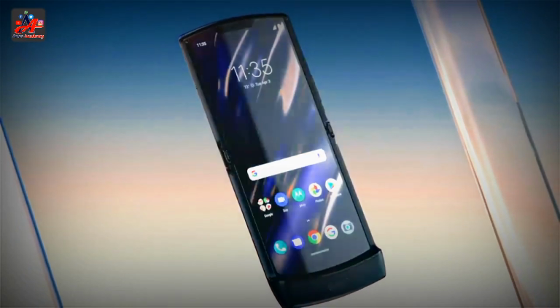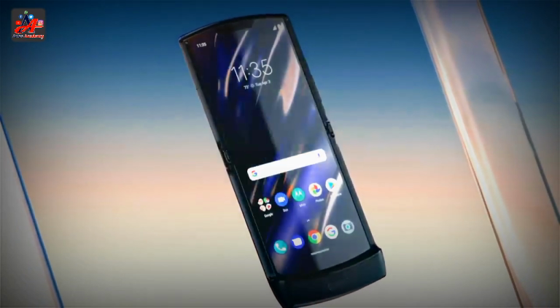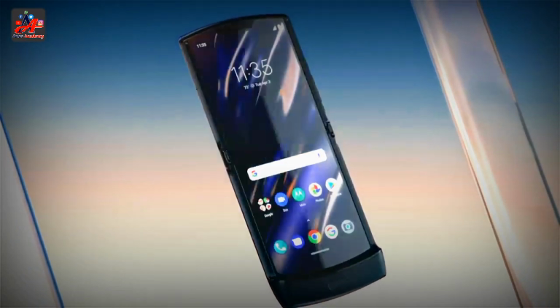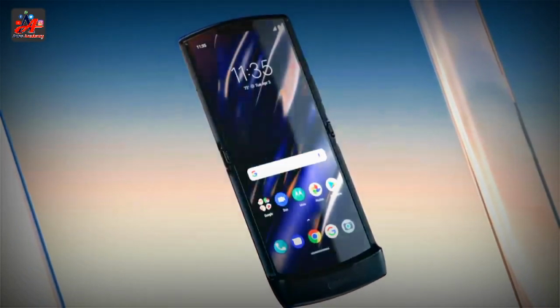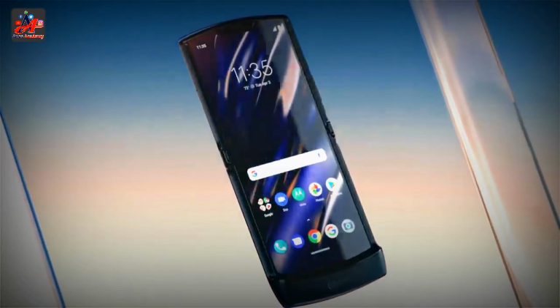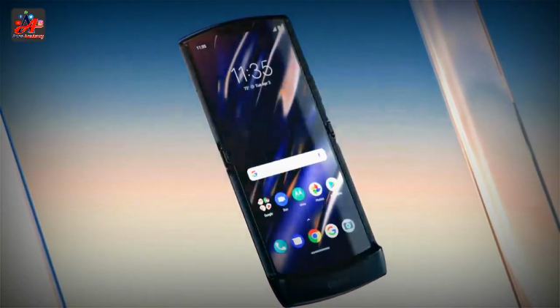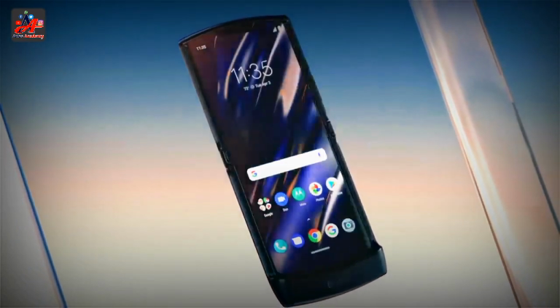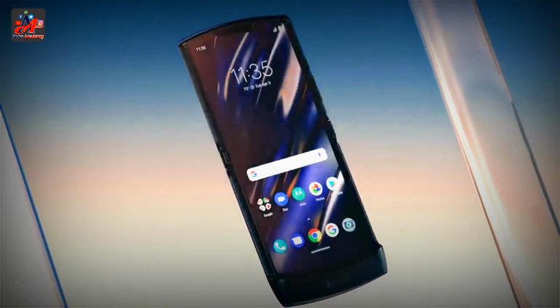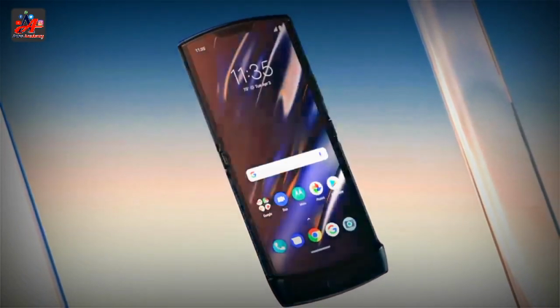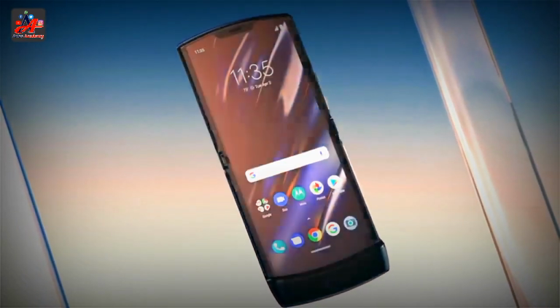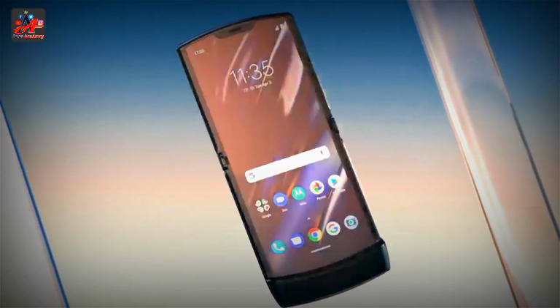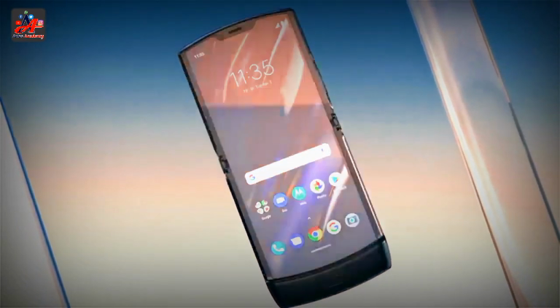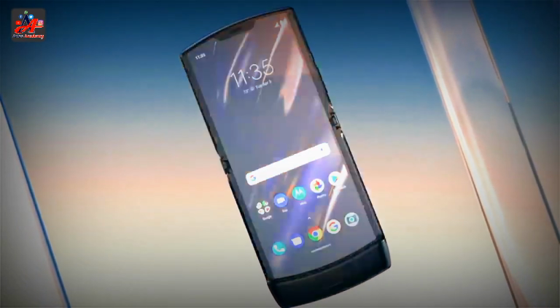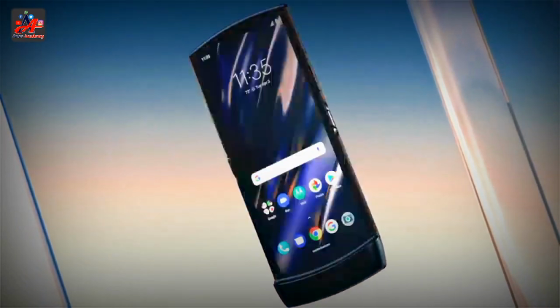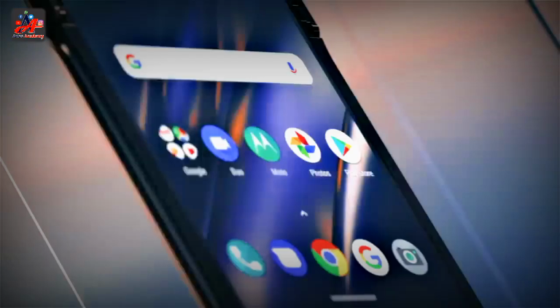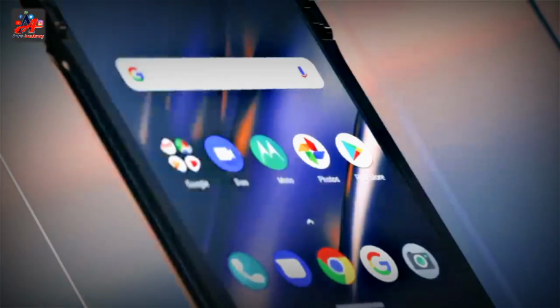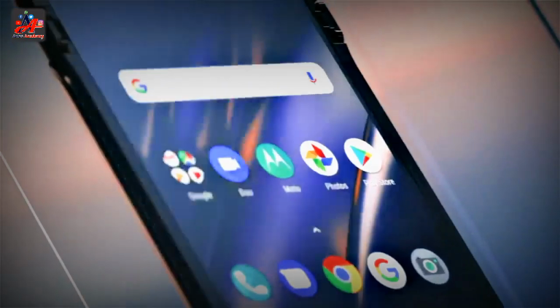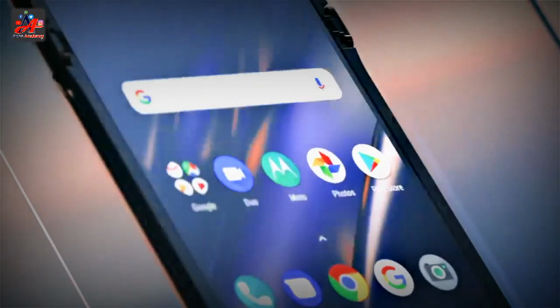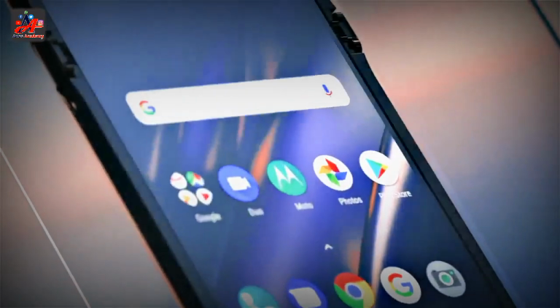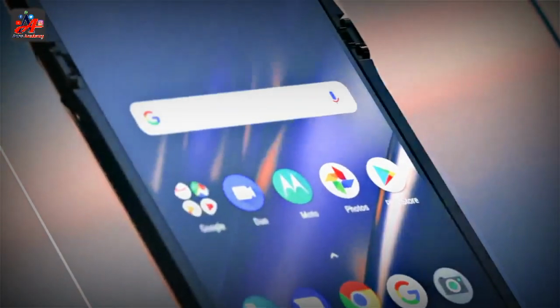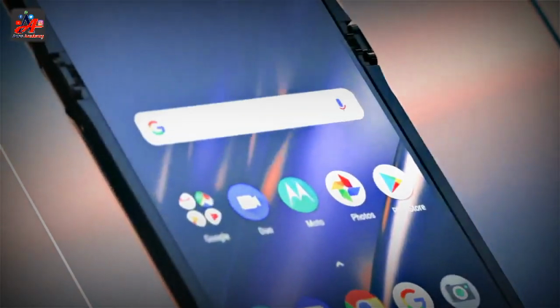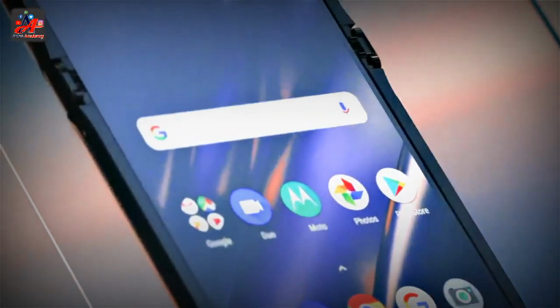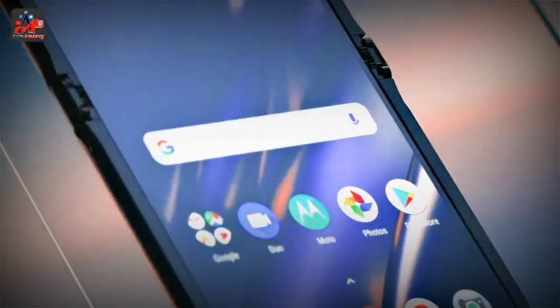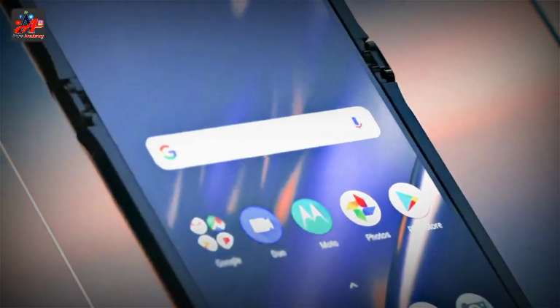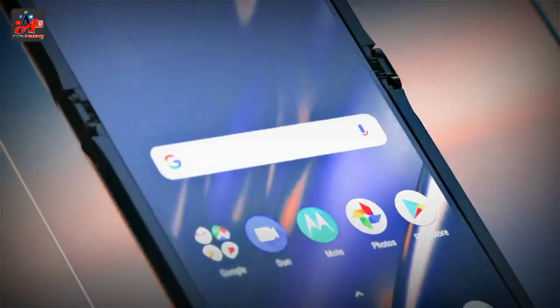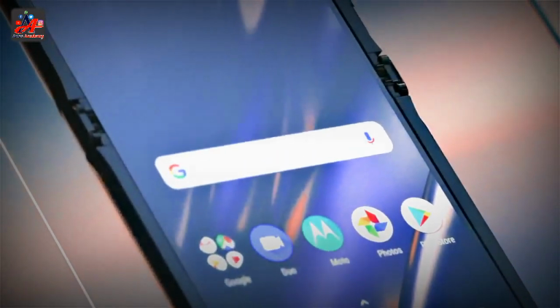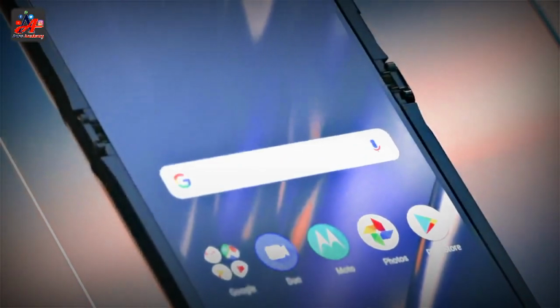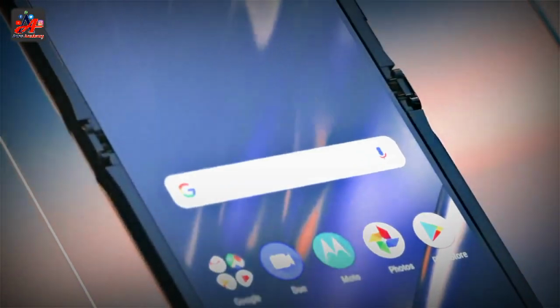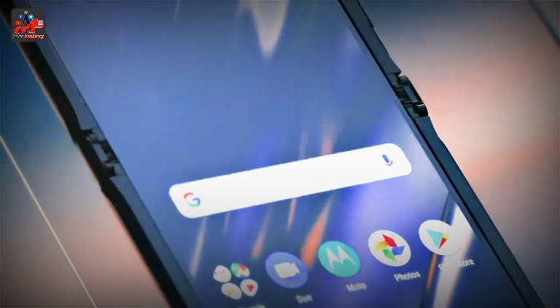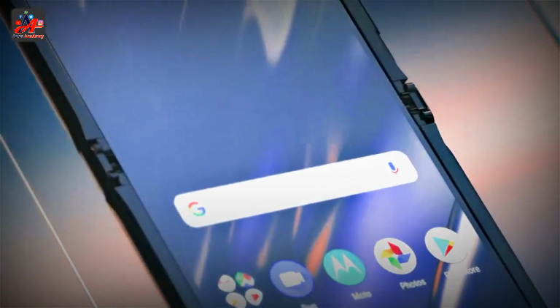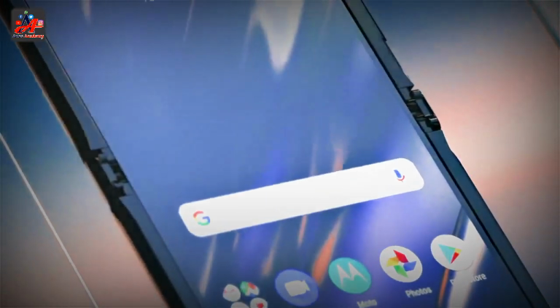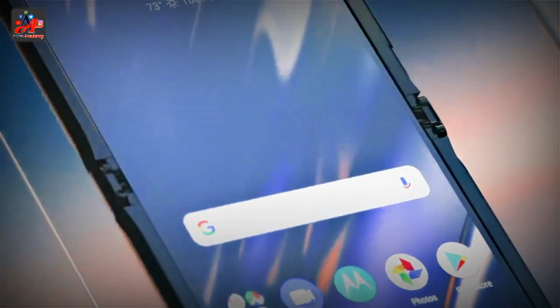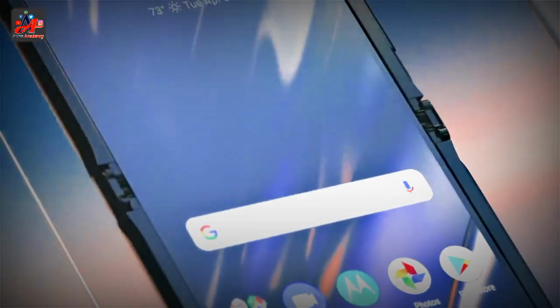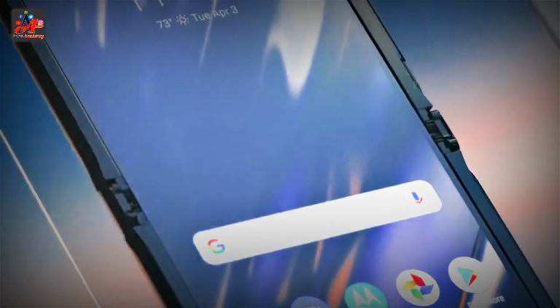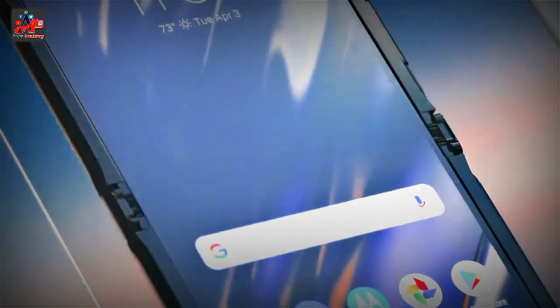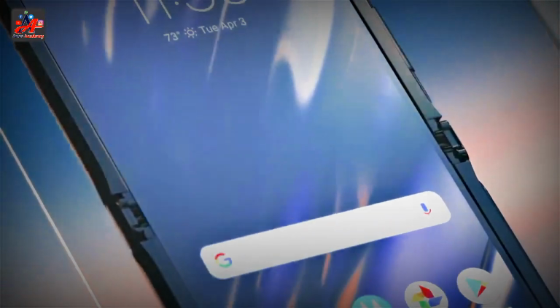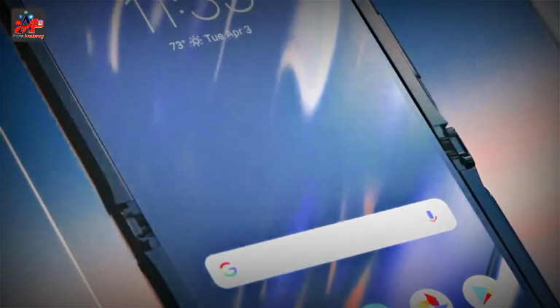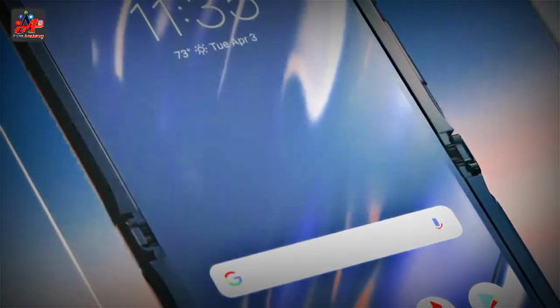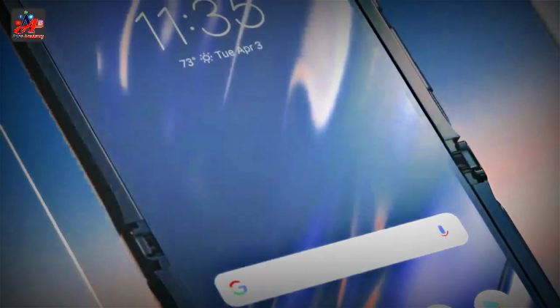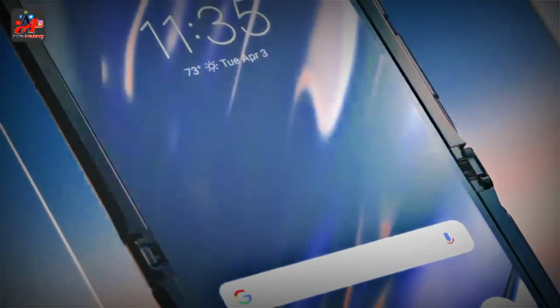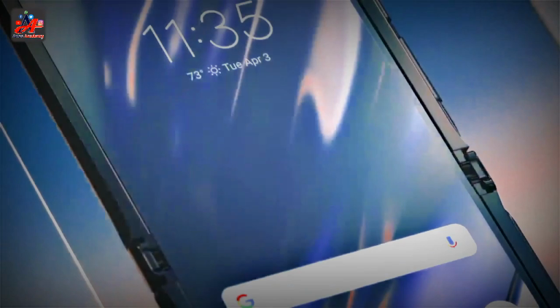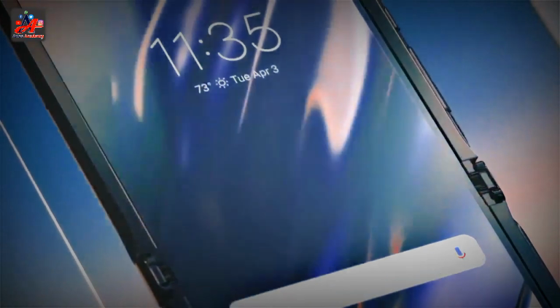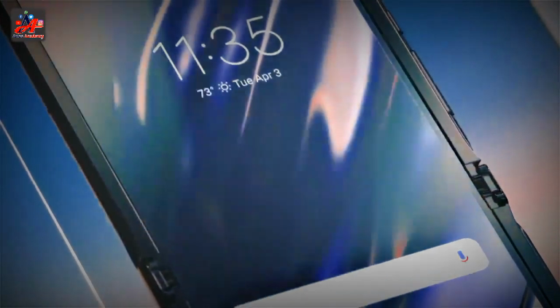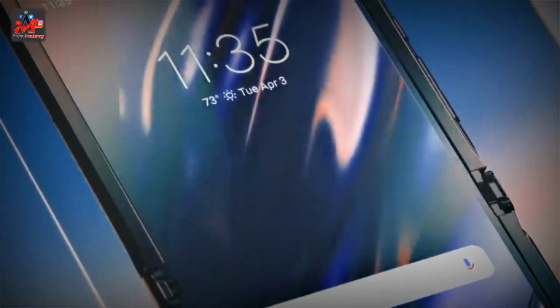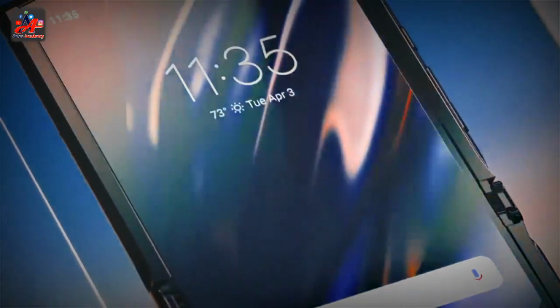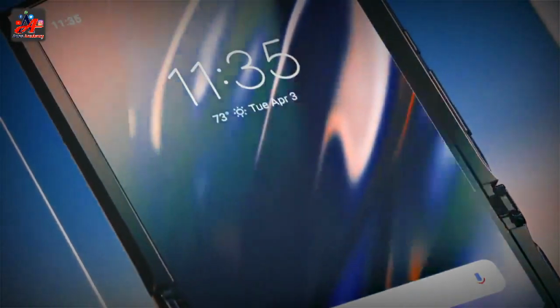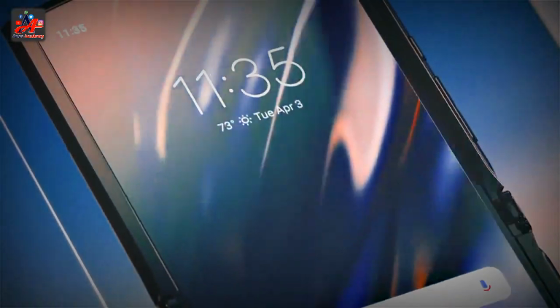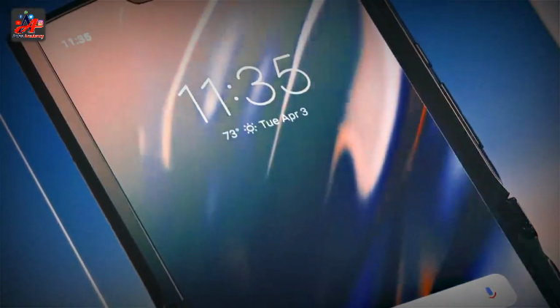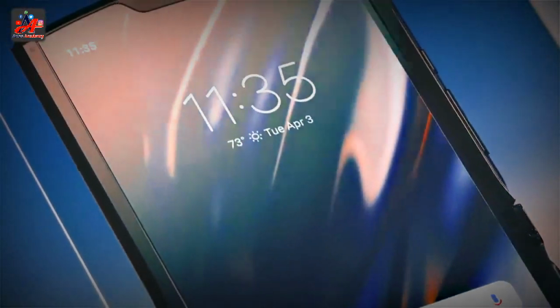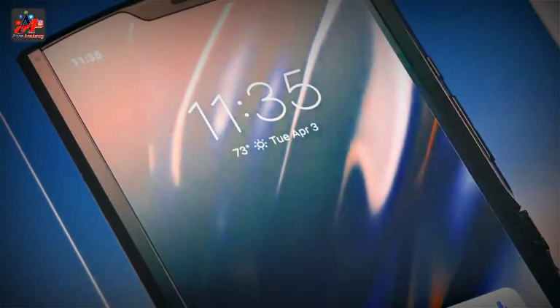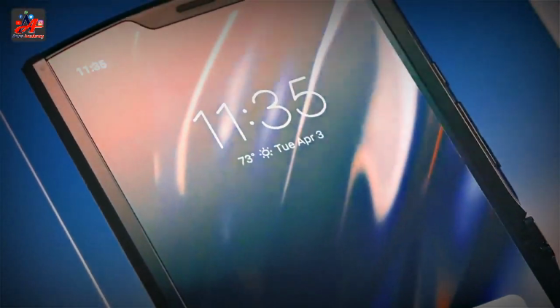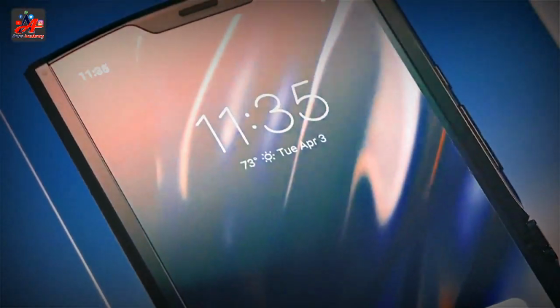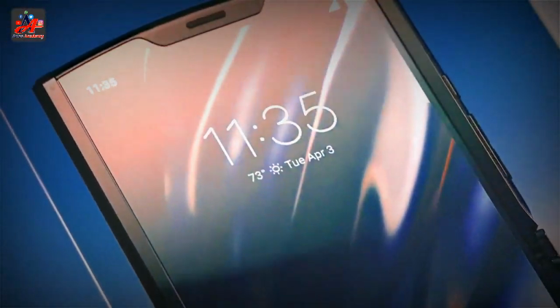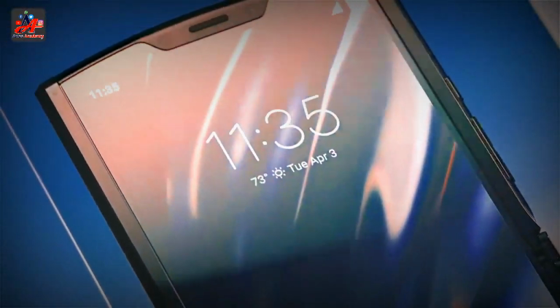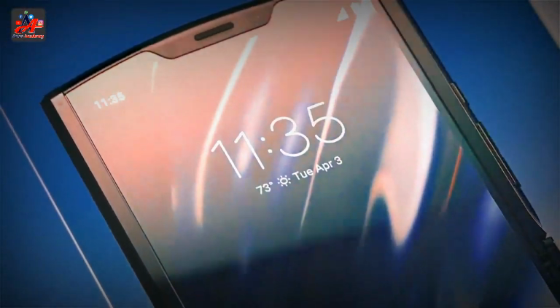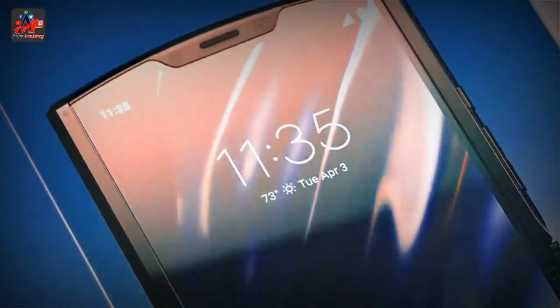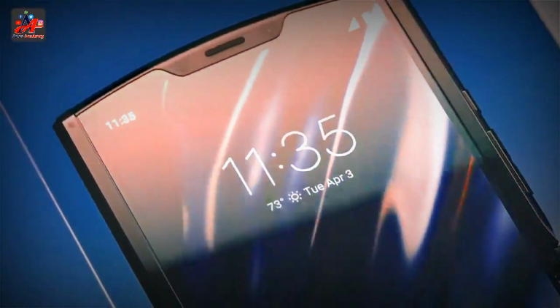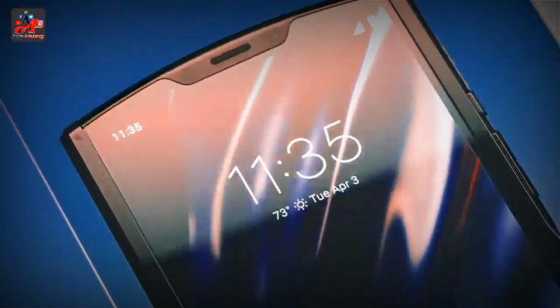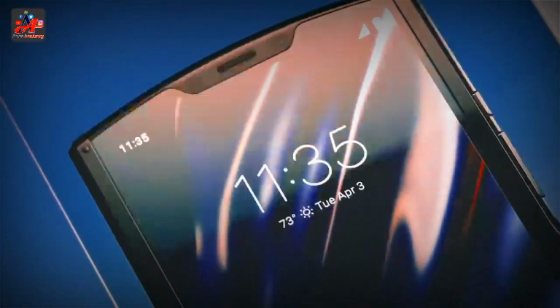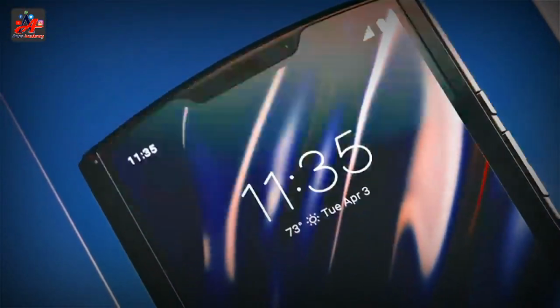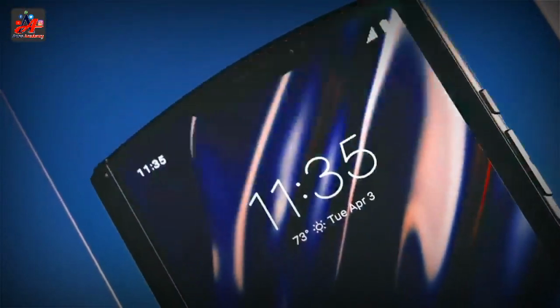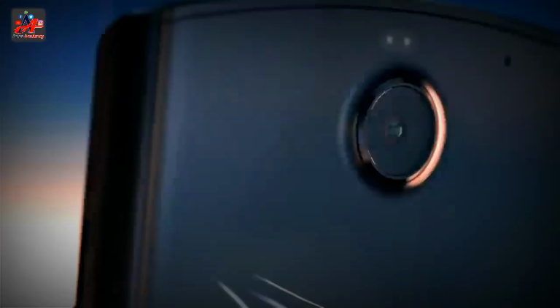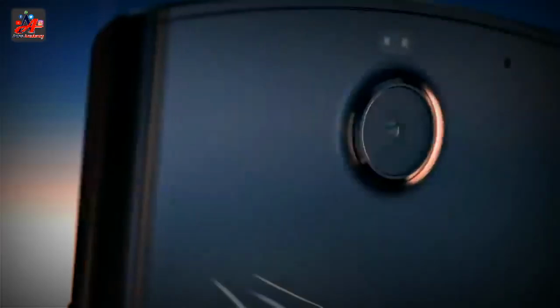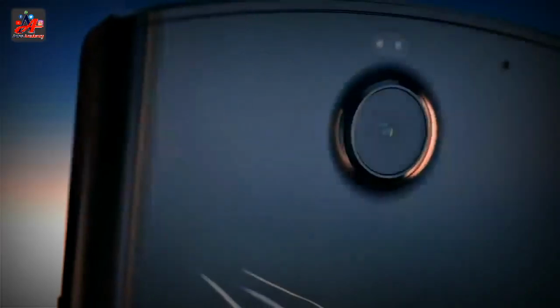However, Razr 2 sales were not as good as the original V3 series, with consumers moving to competing products.